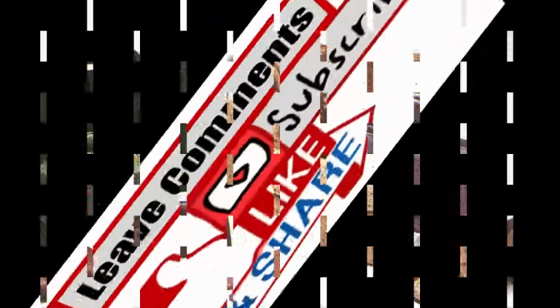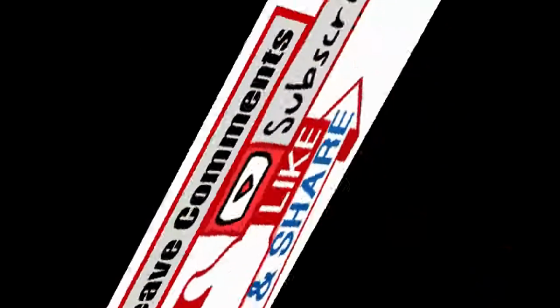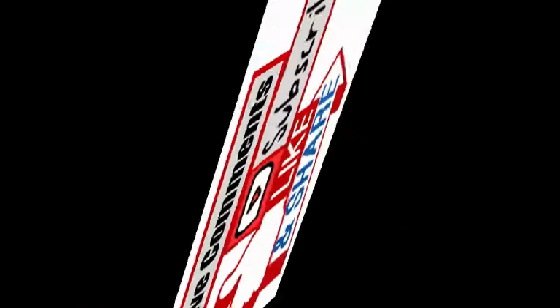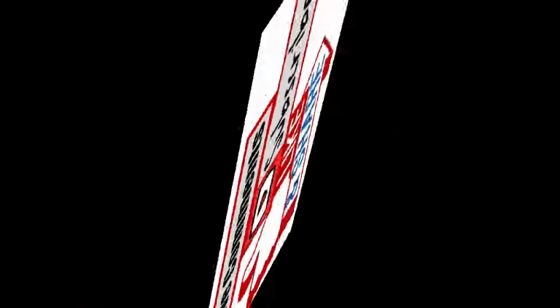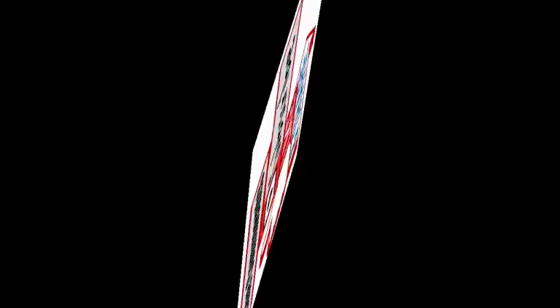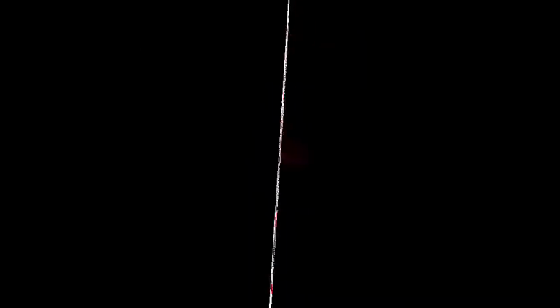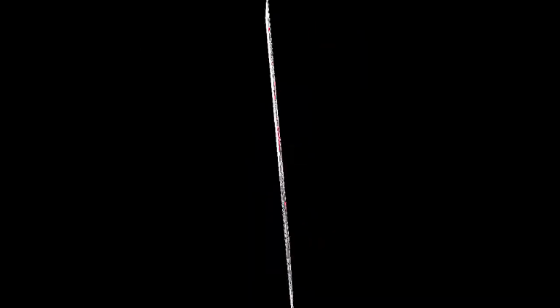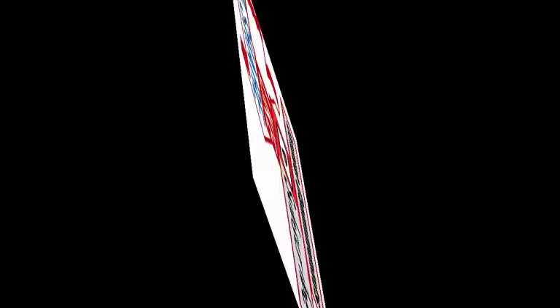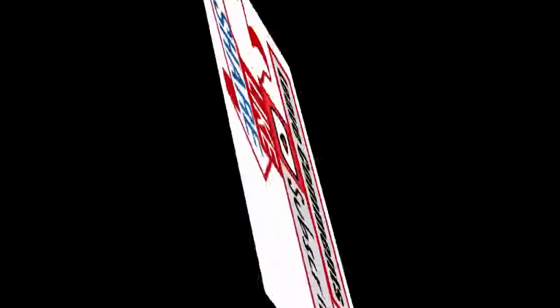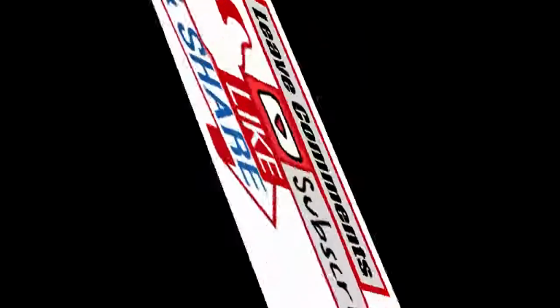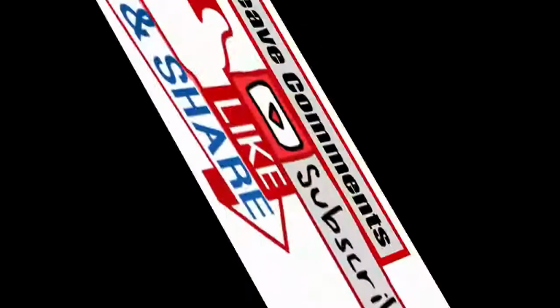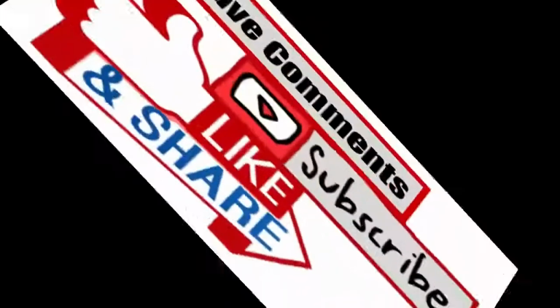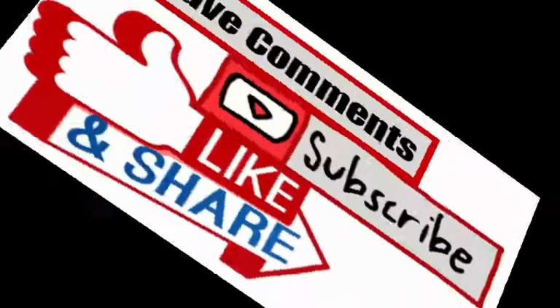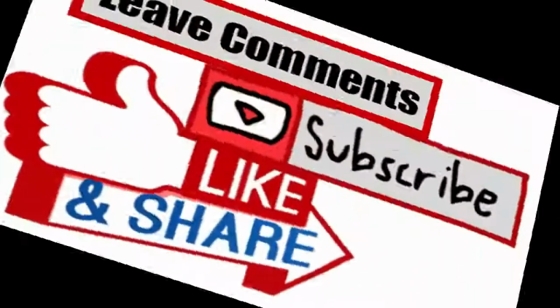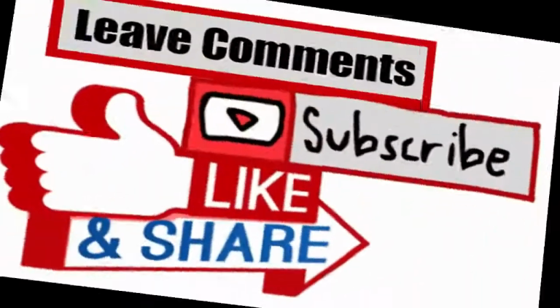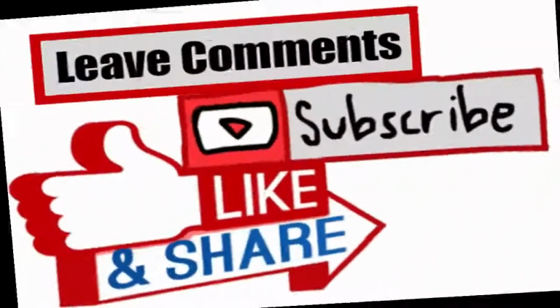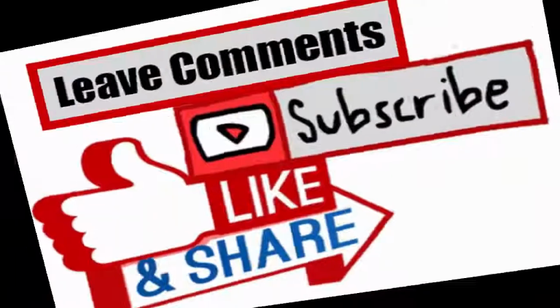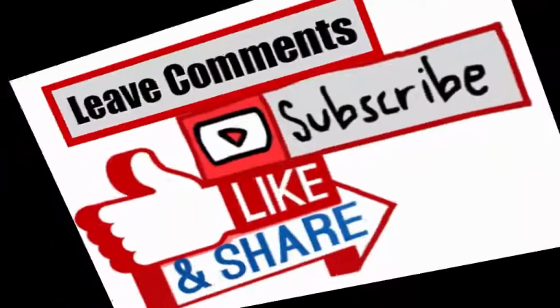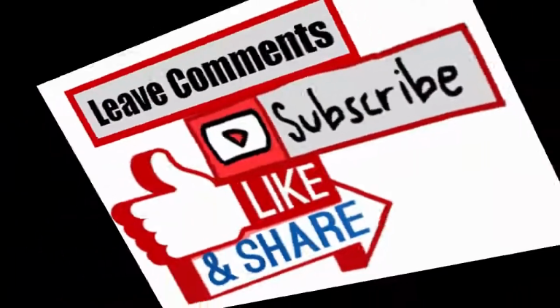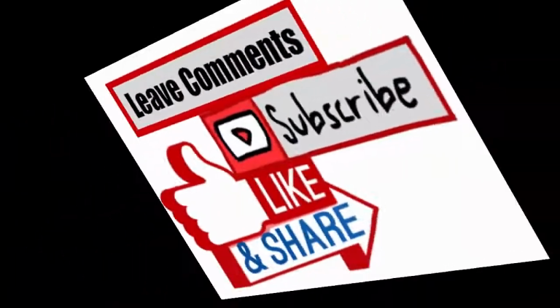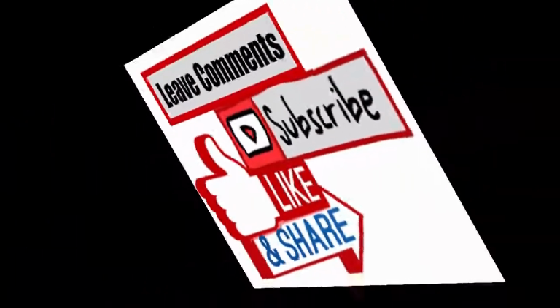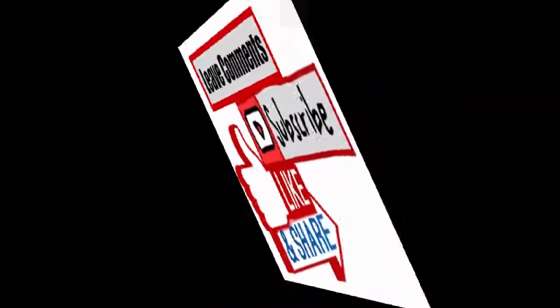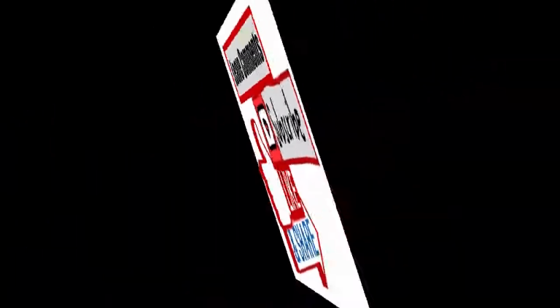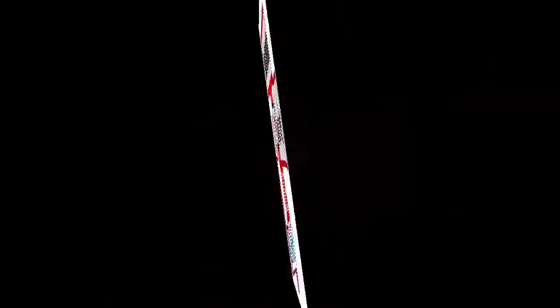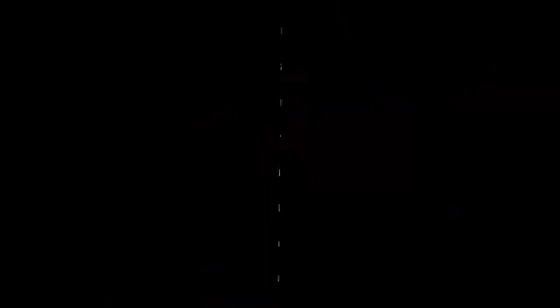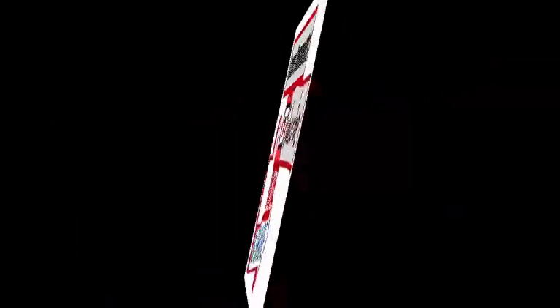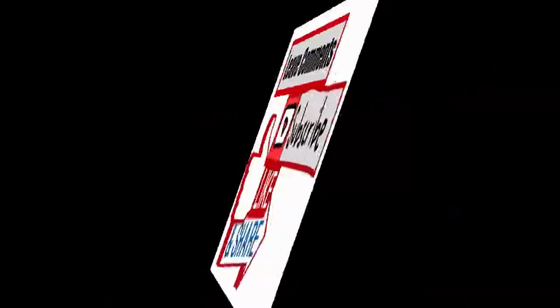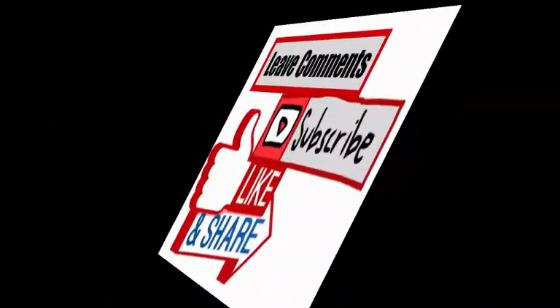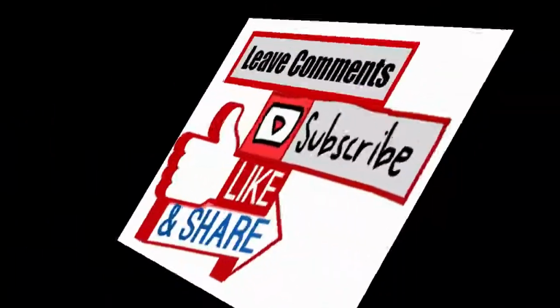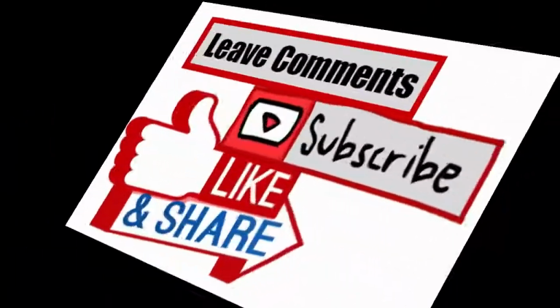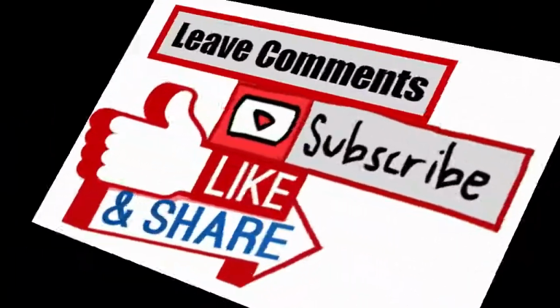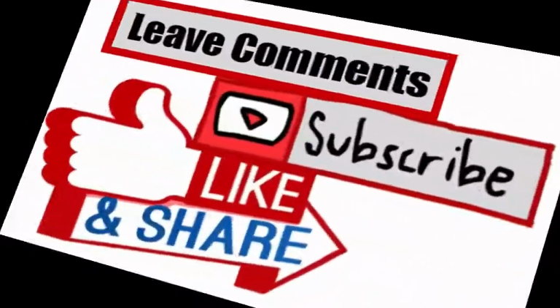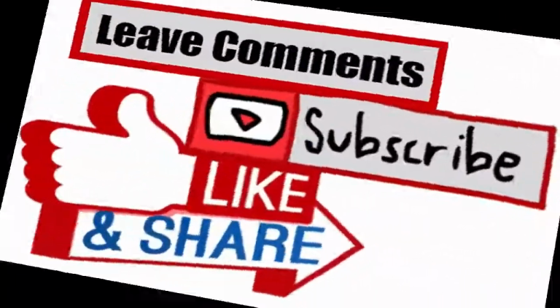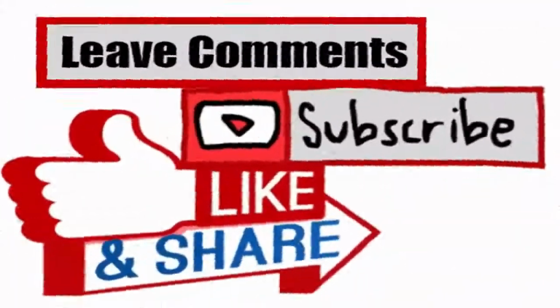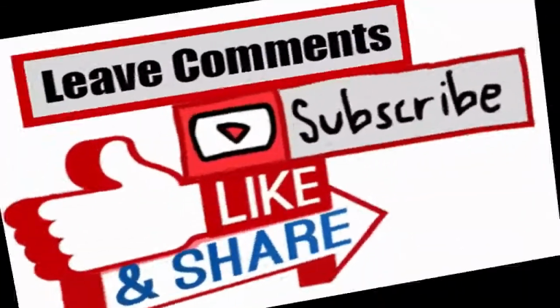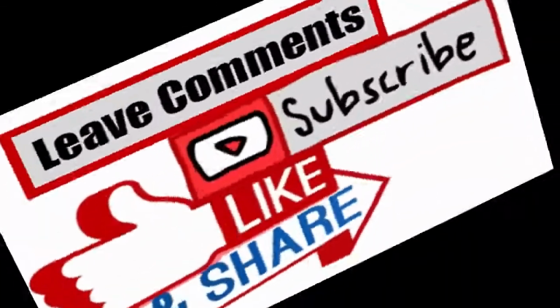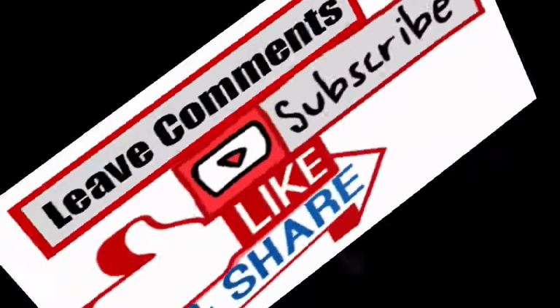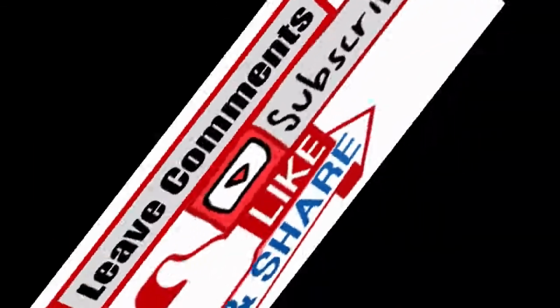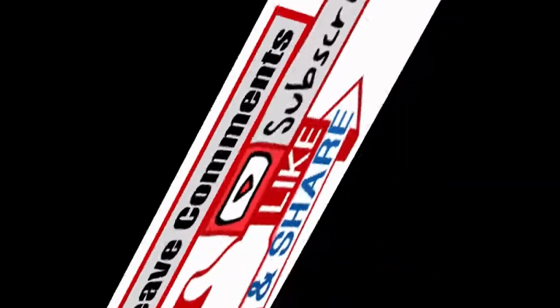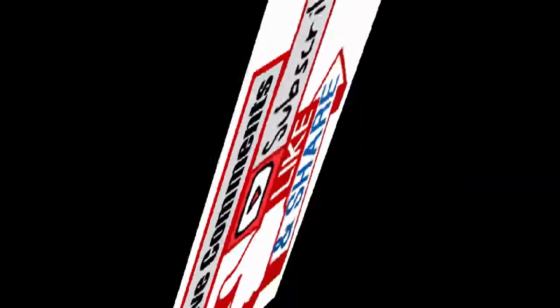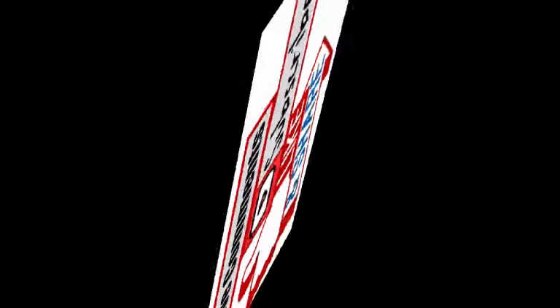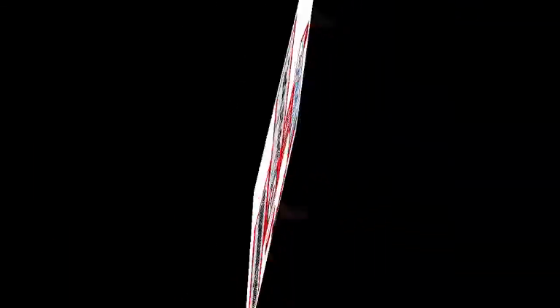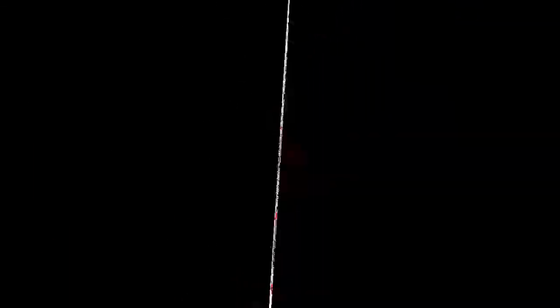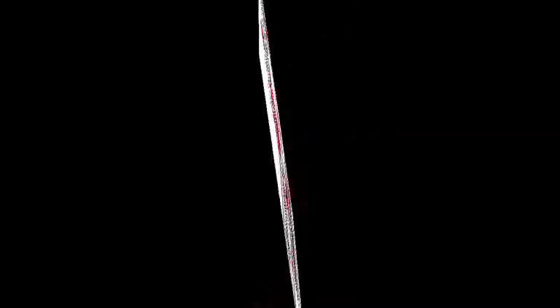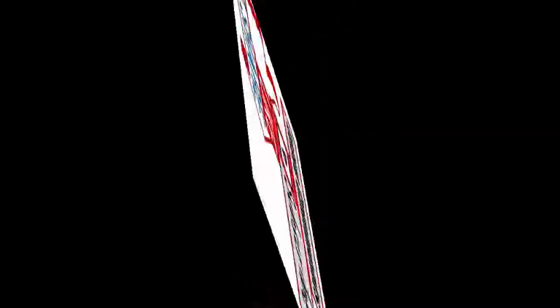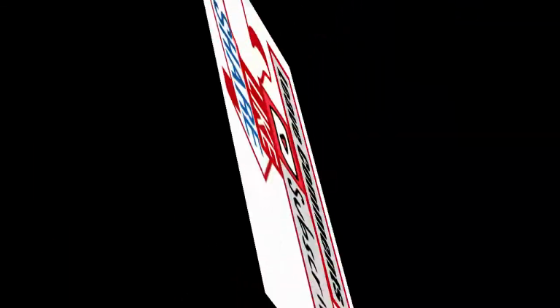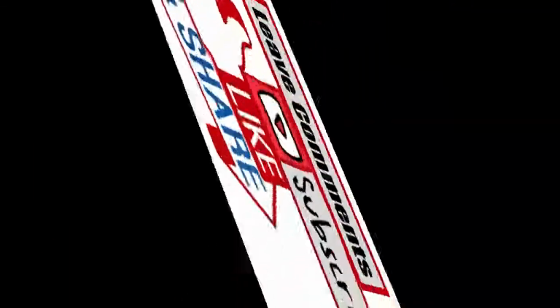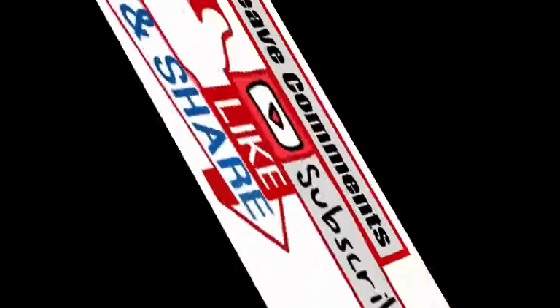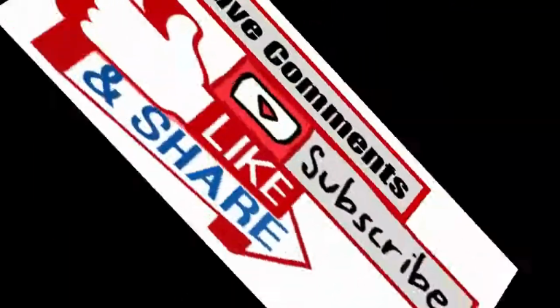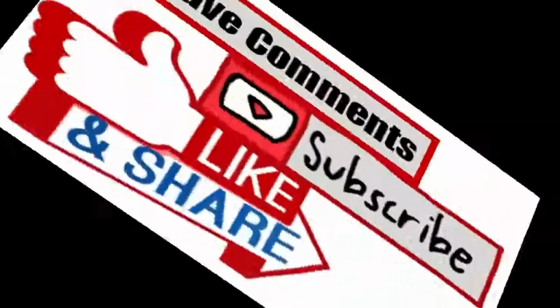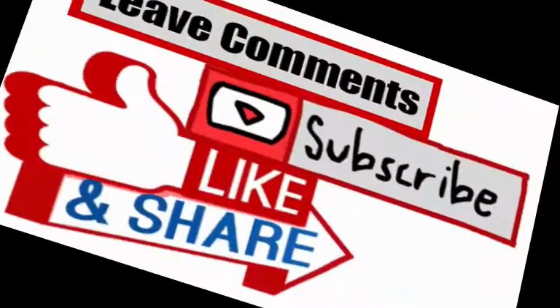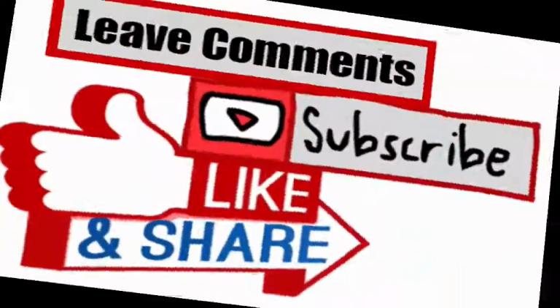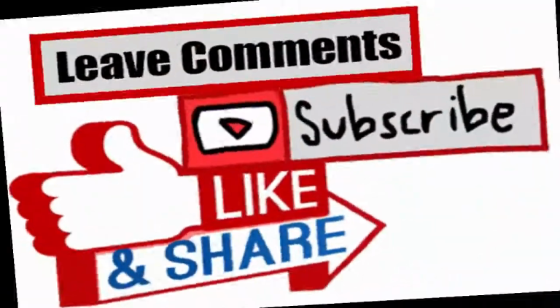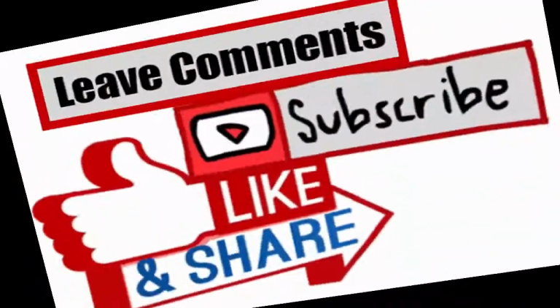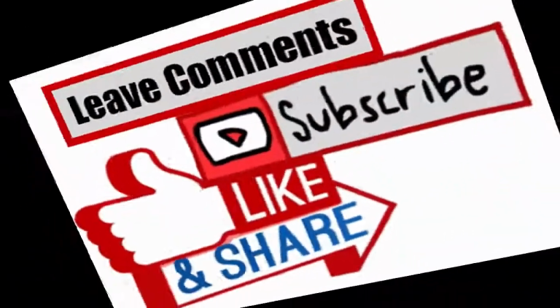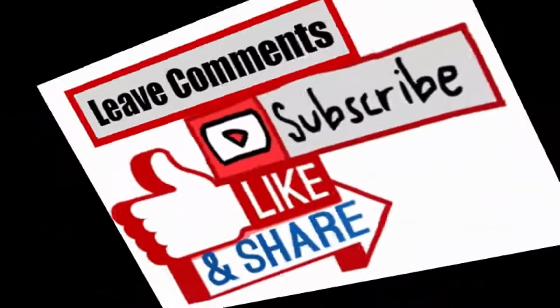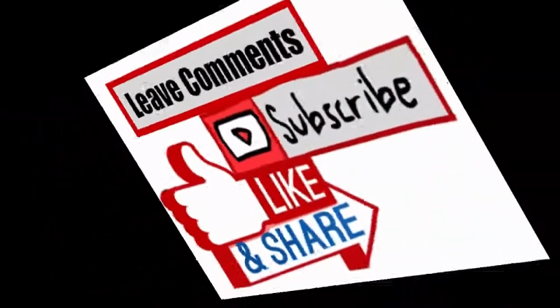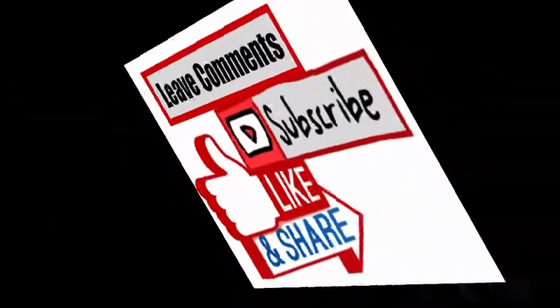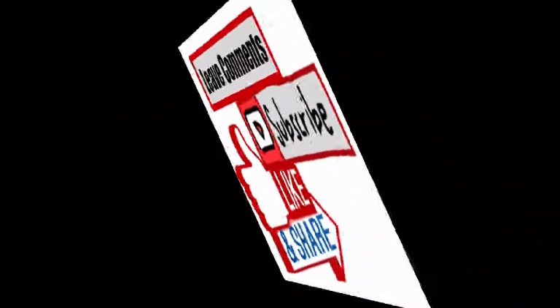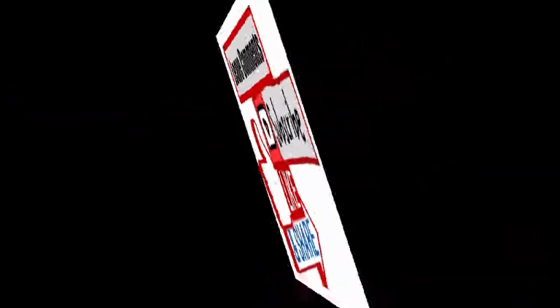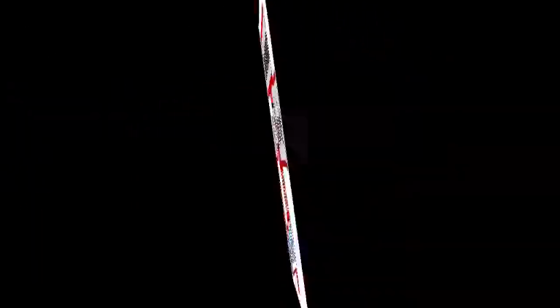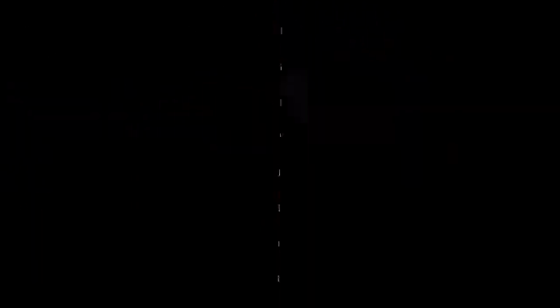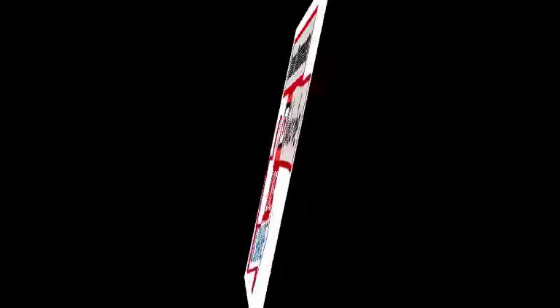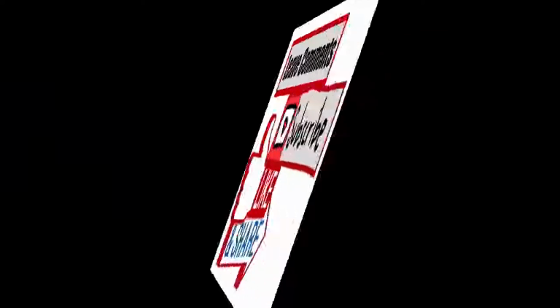Thanks for watching this video. Please like this video and share it with your friends. For more videos, please subscribe to my channel. Thank you.